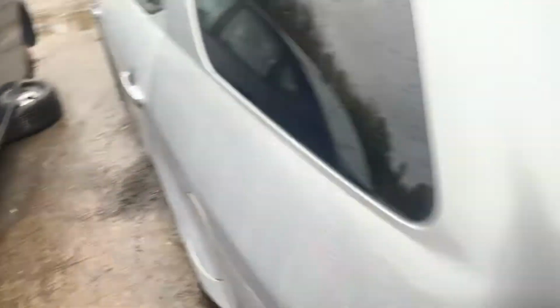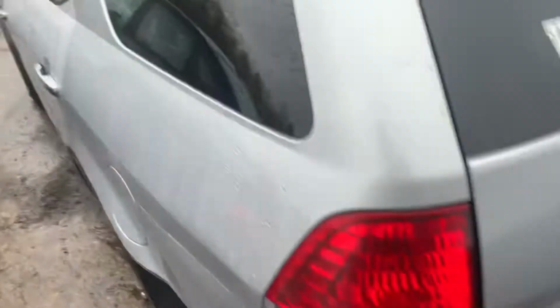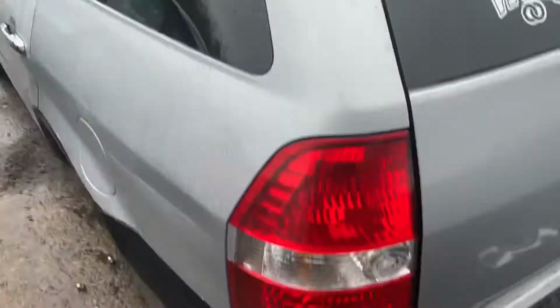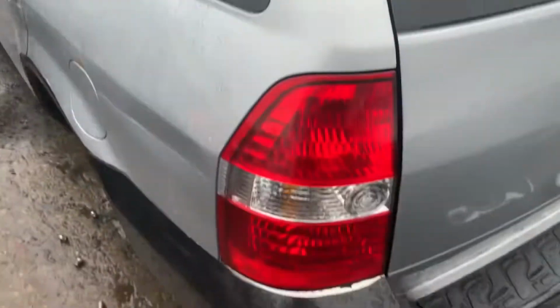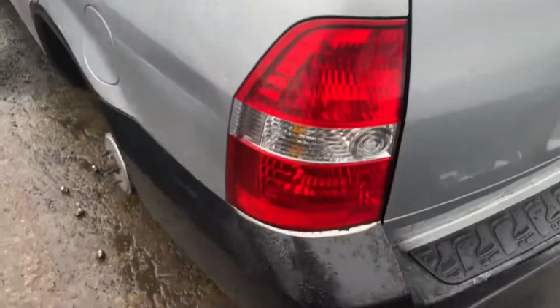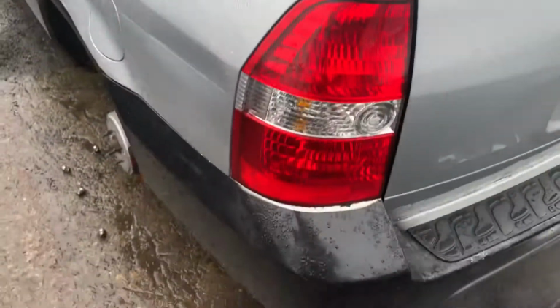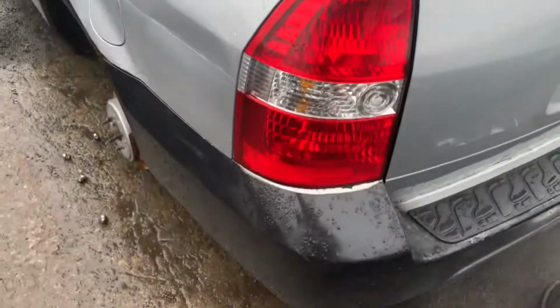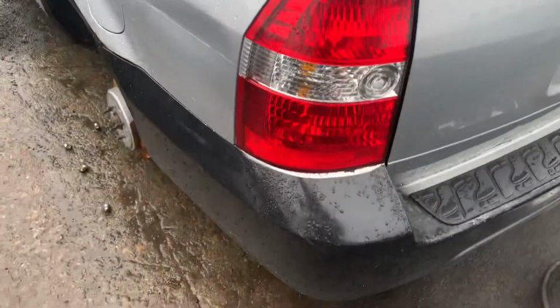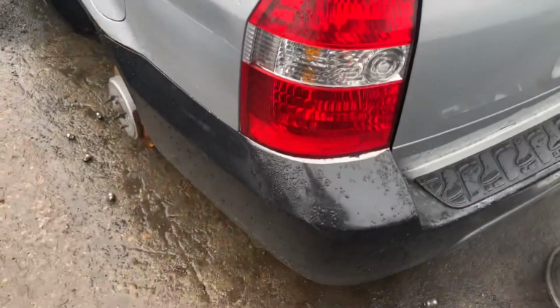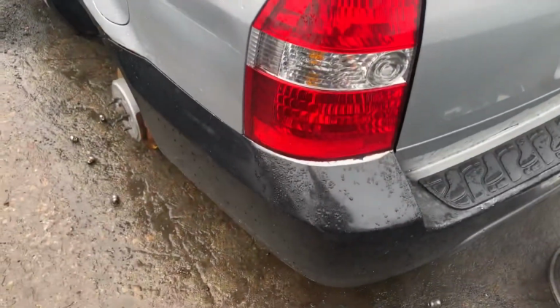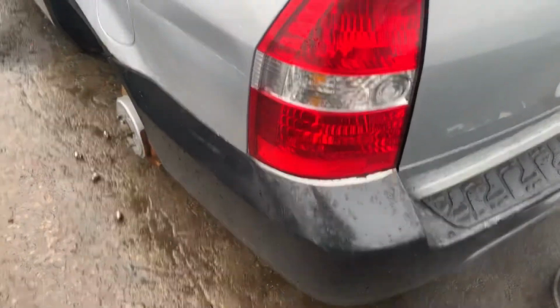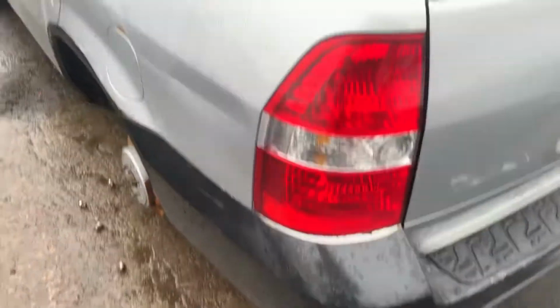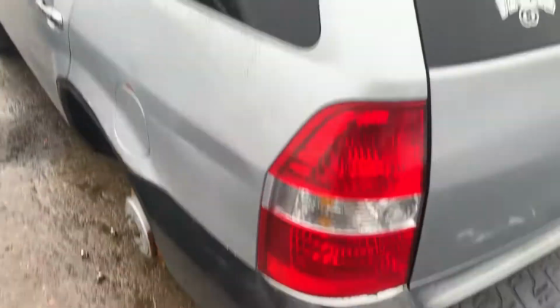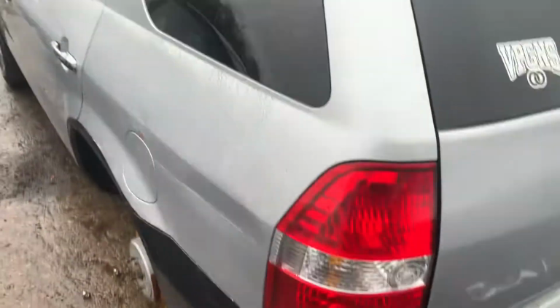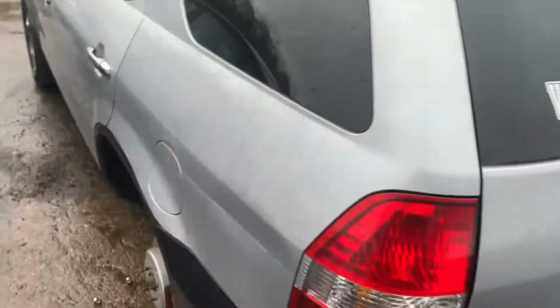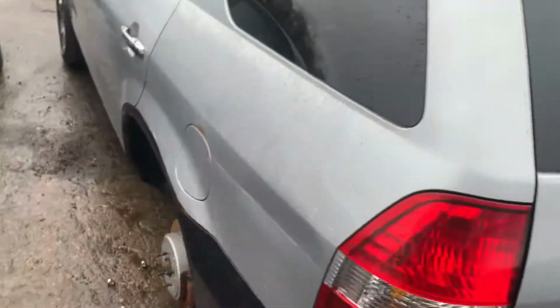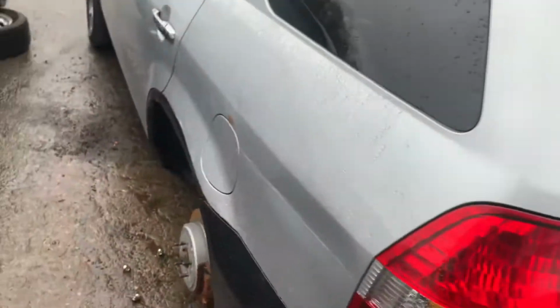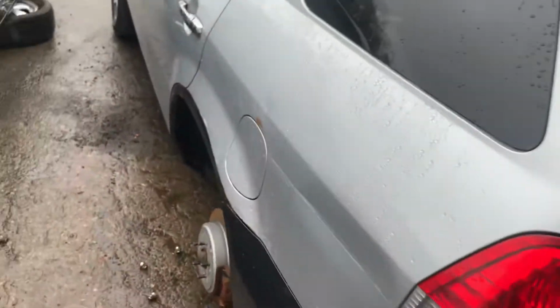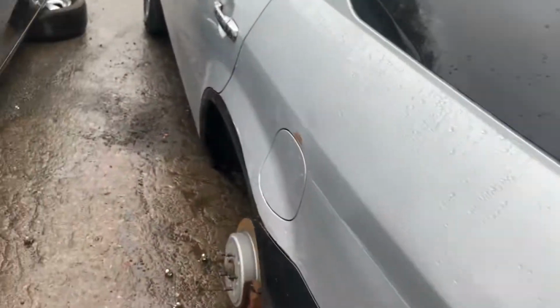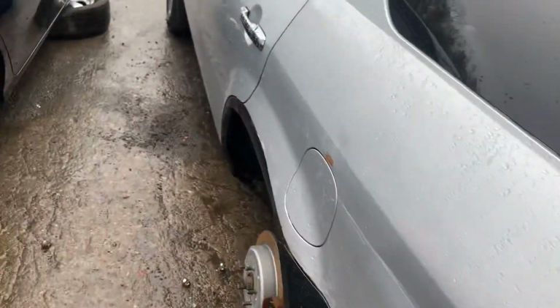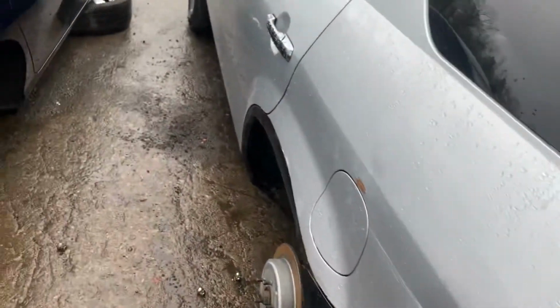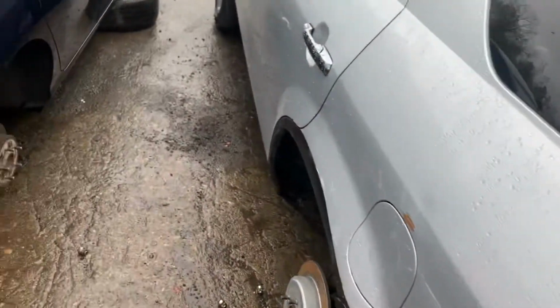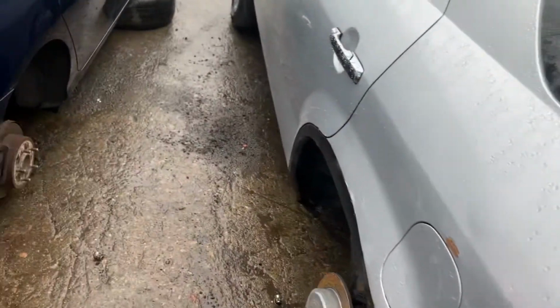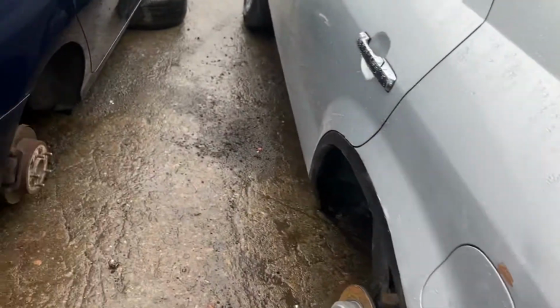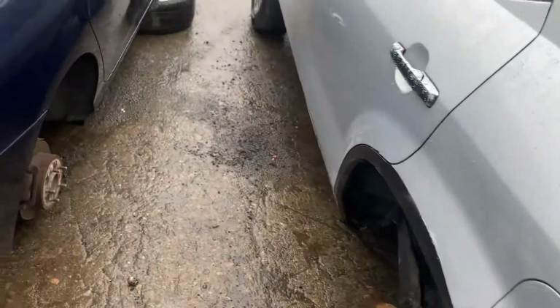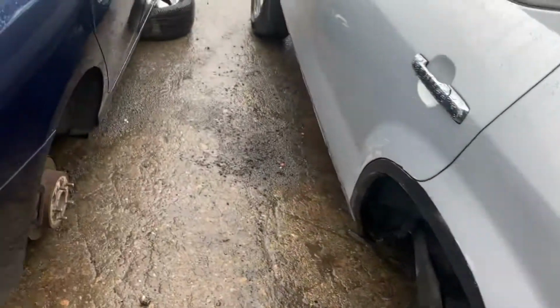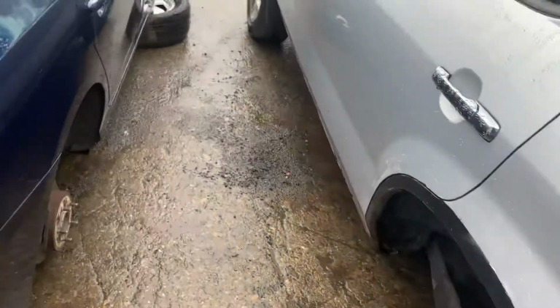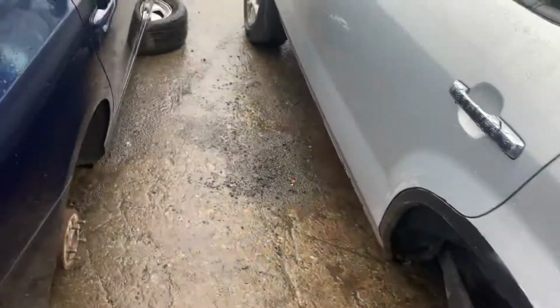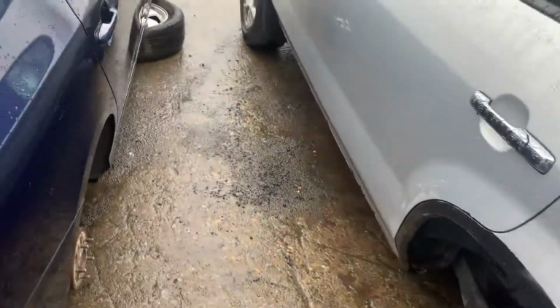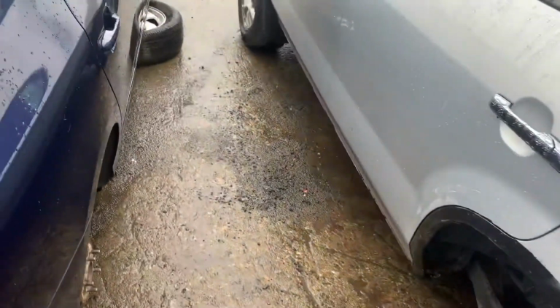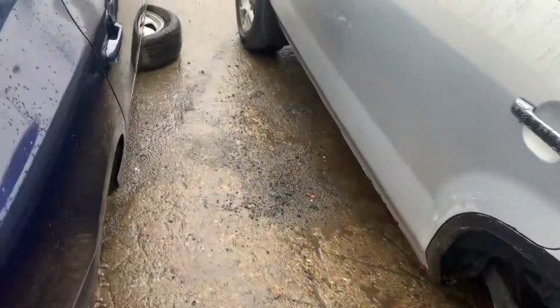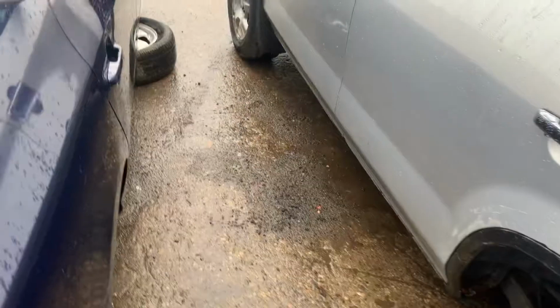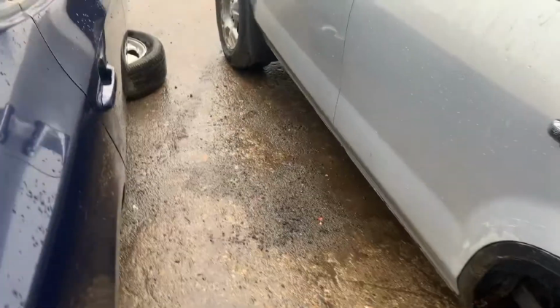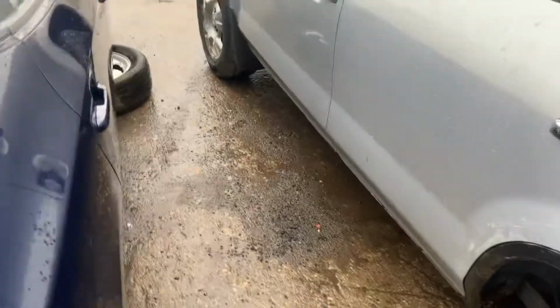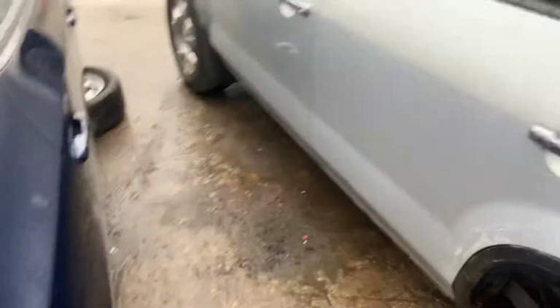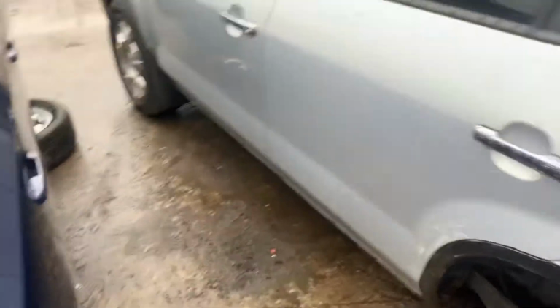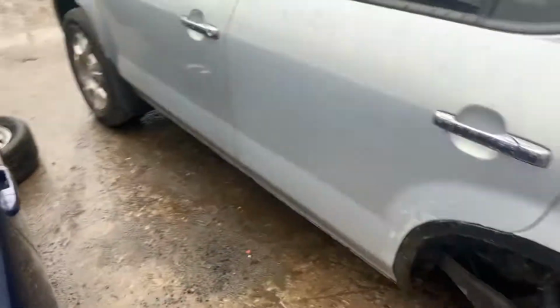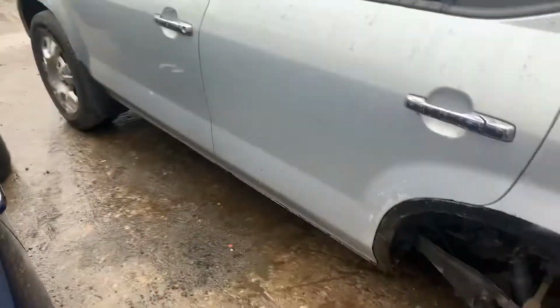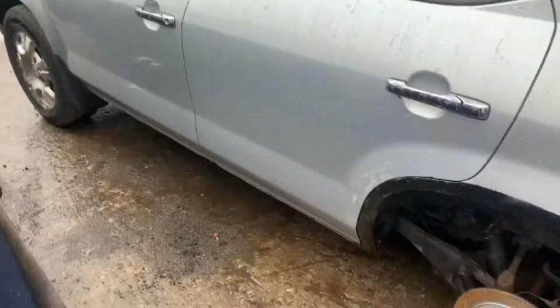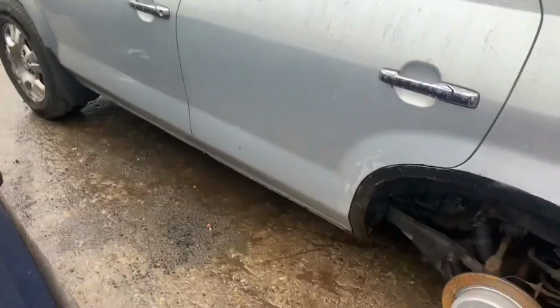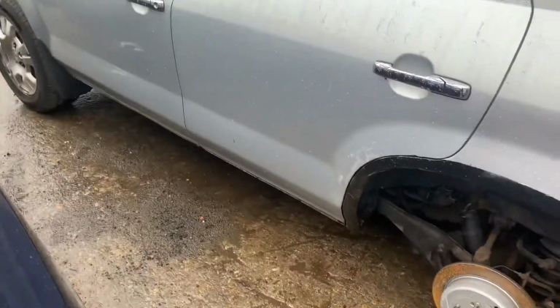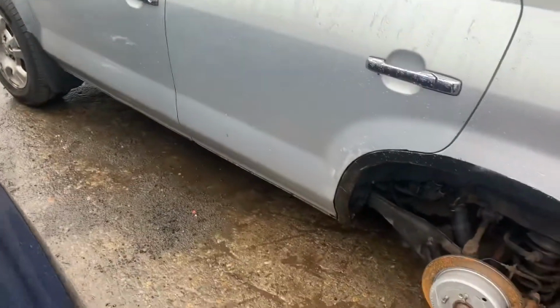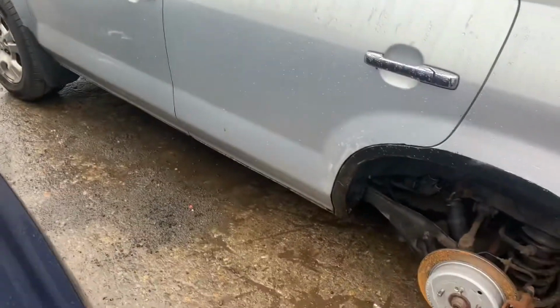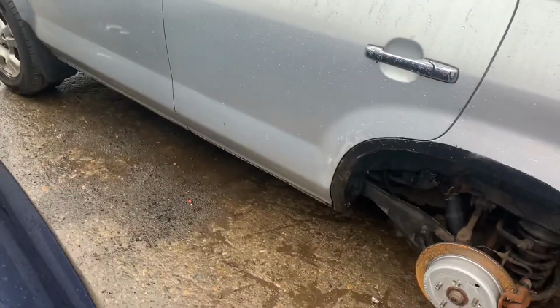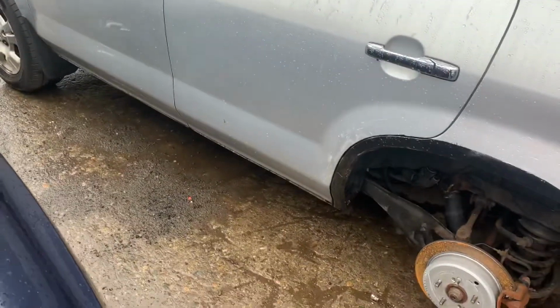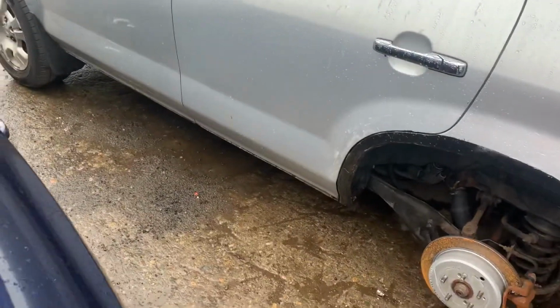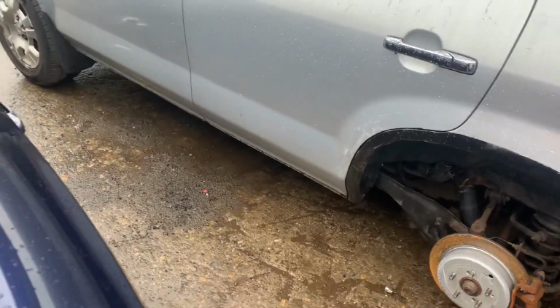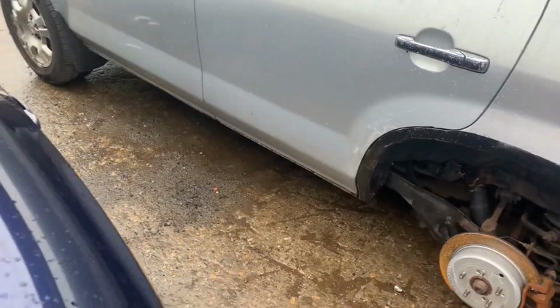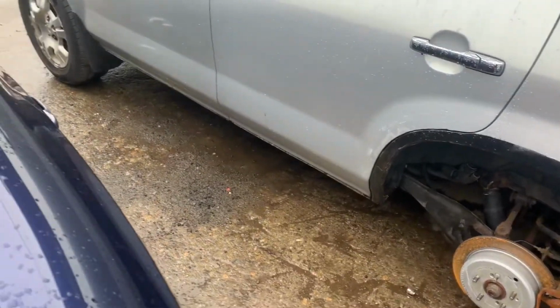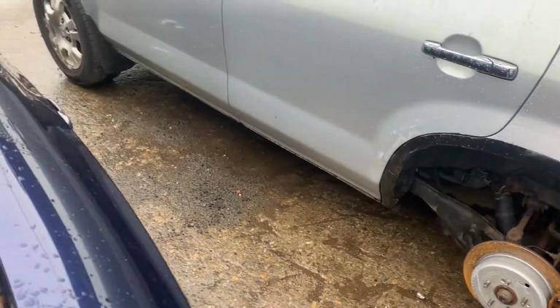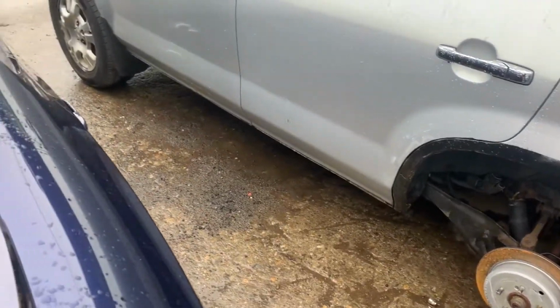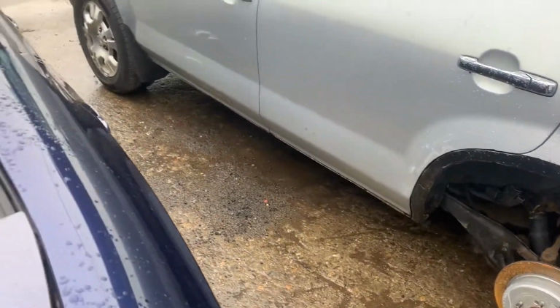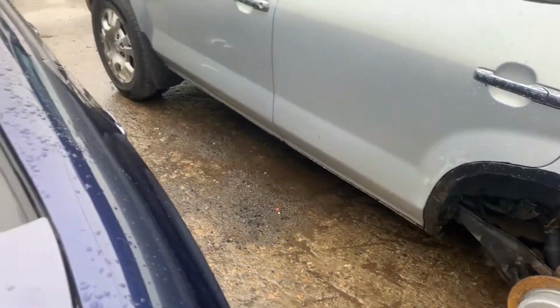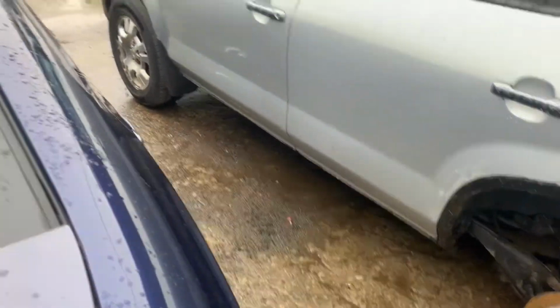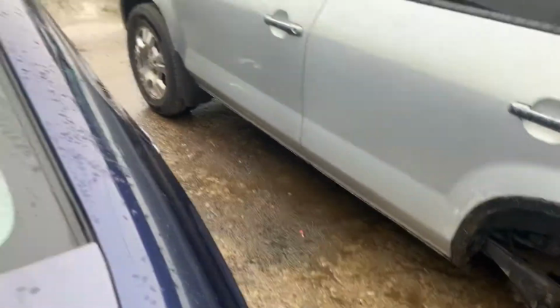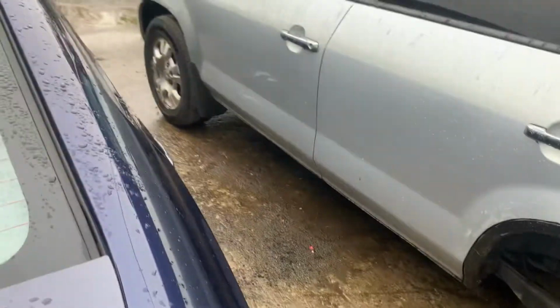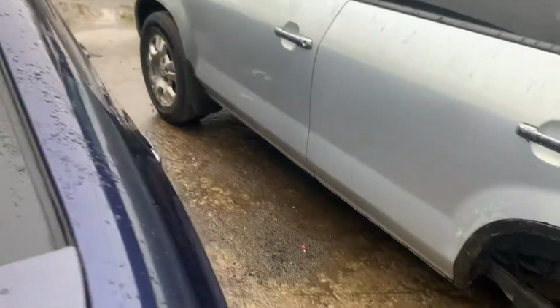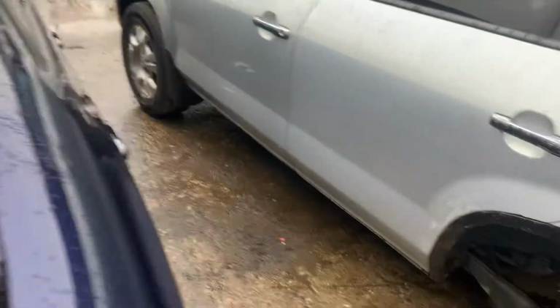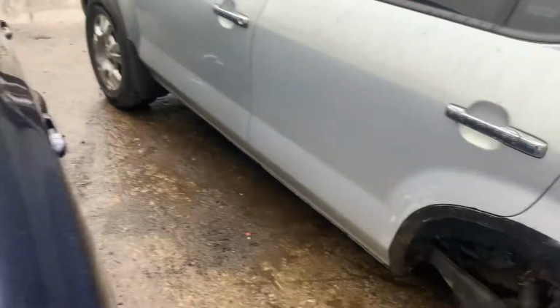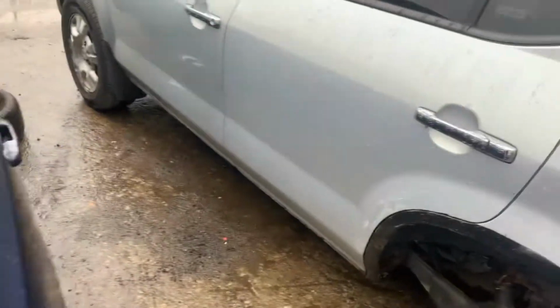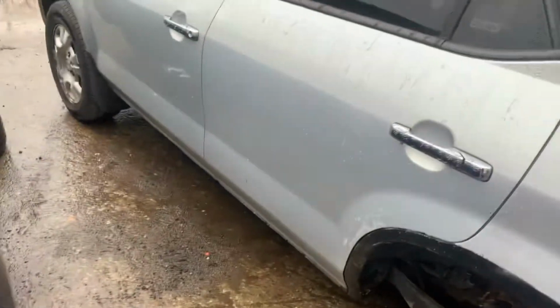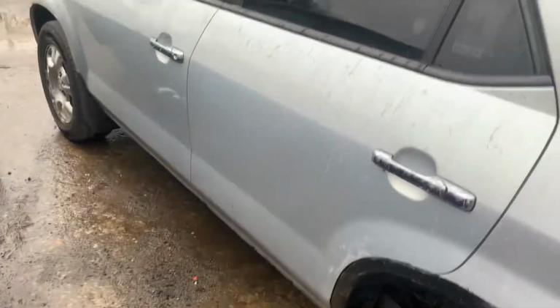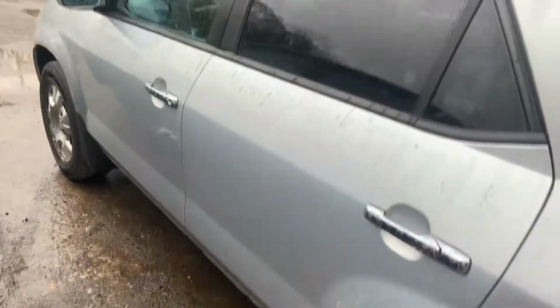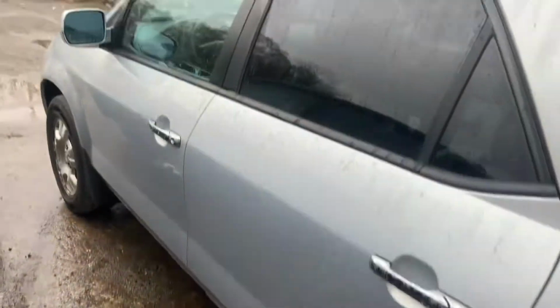Tail light is good on this side. Front and rear door is junk, right at the bottom.